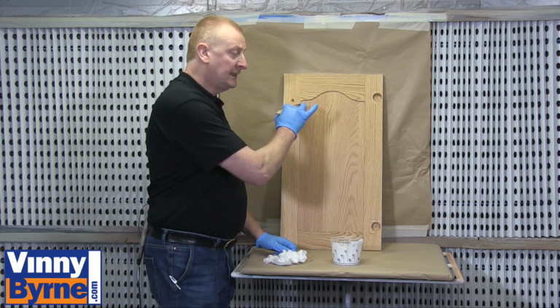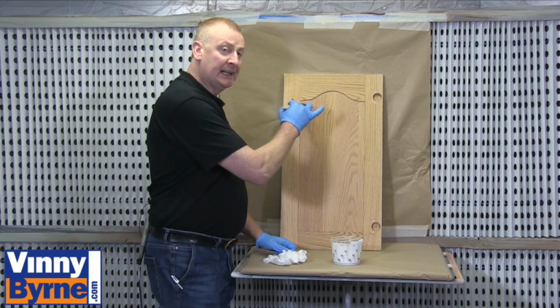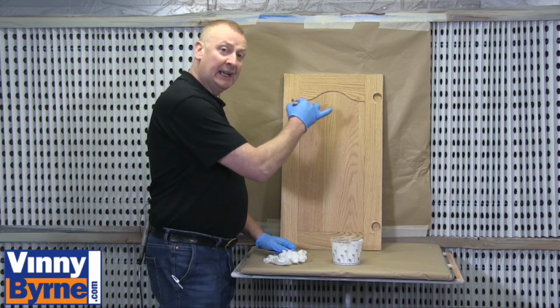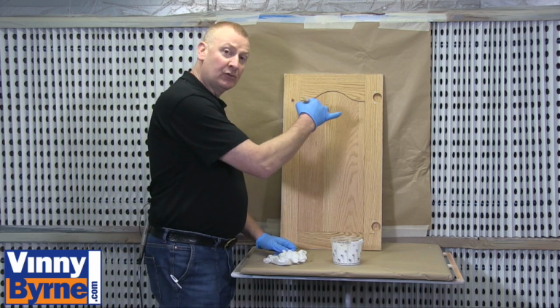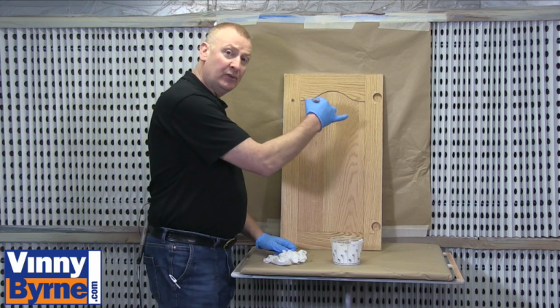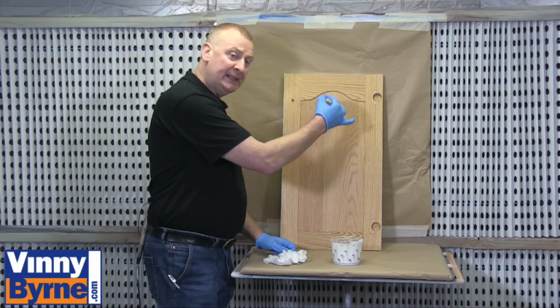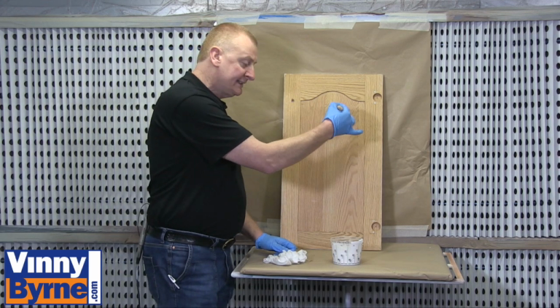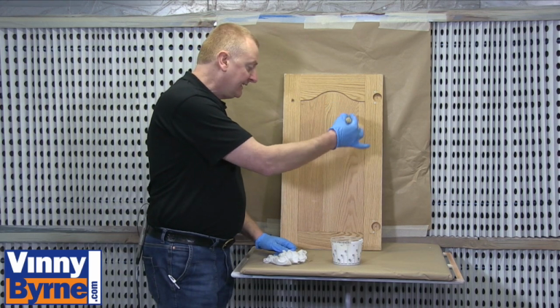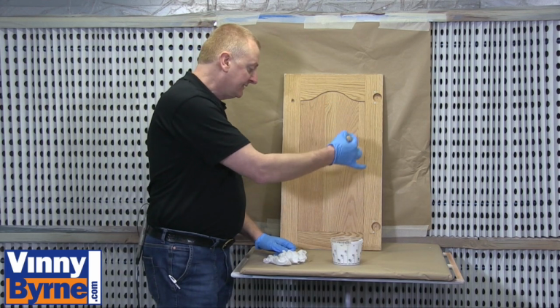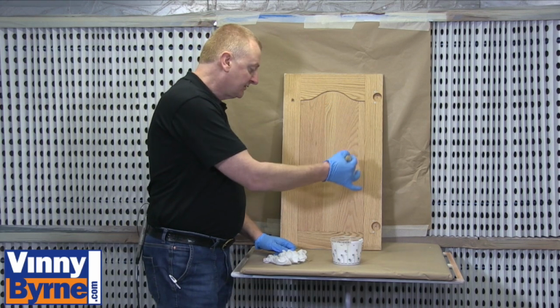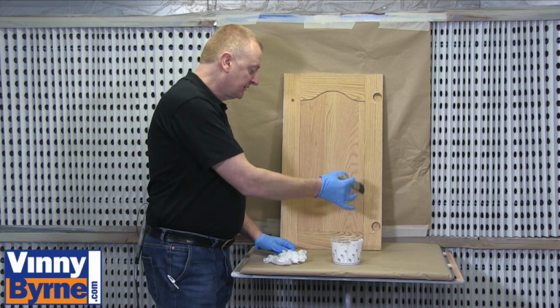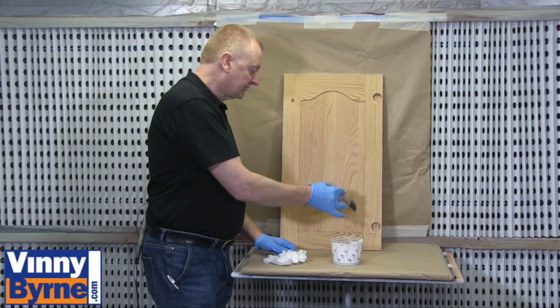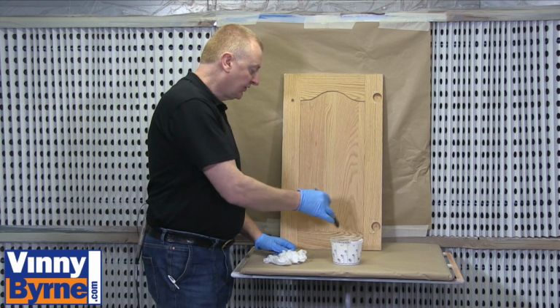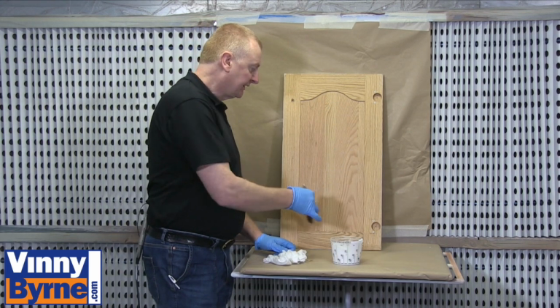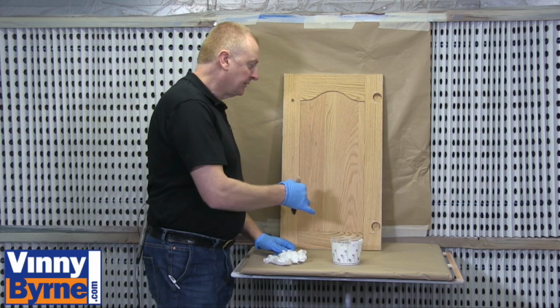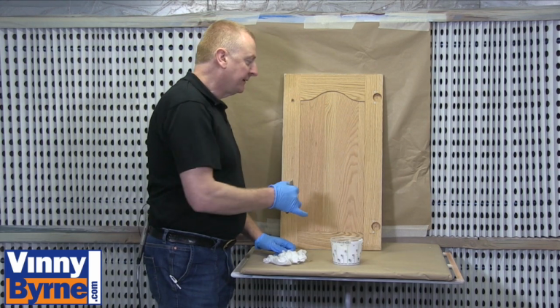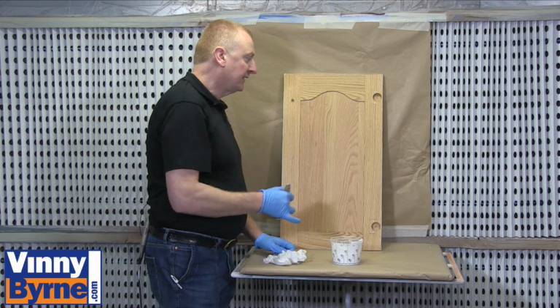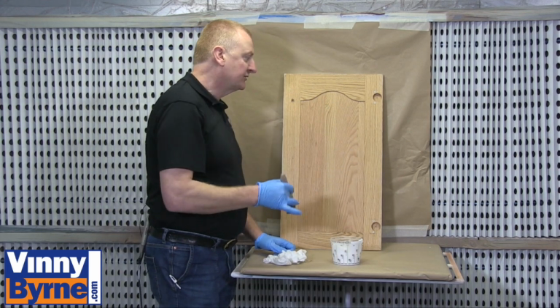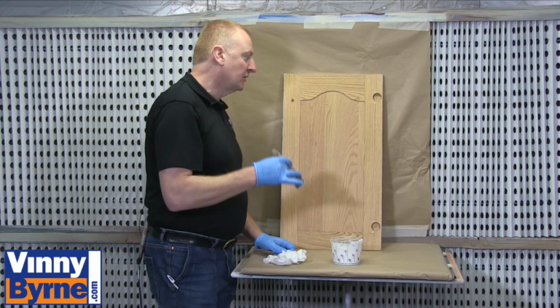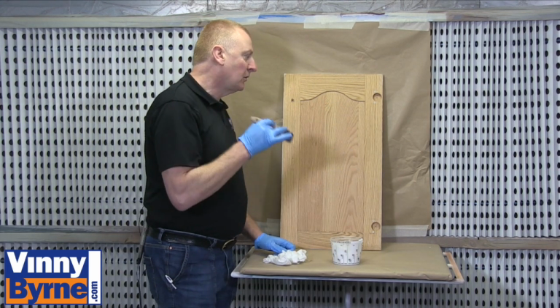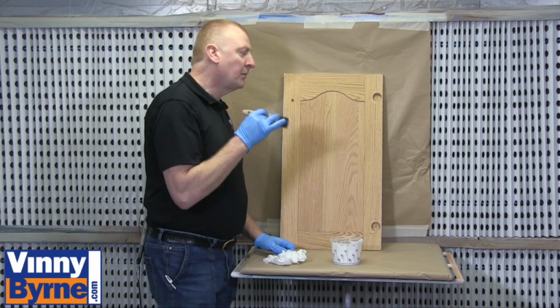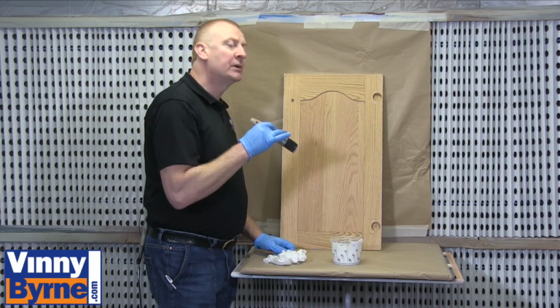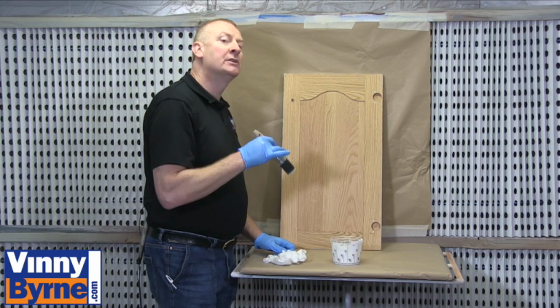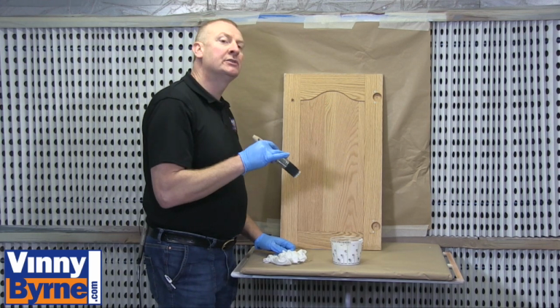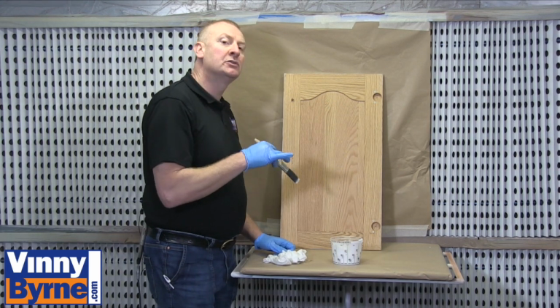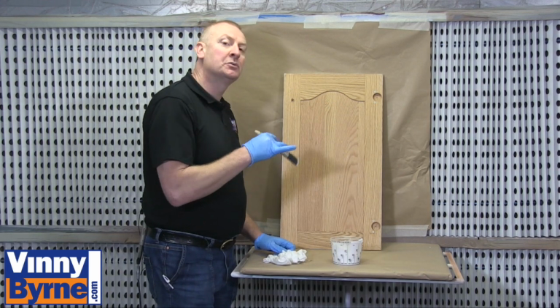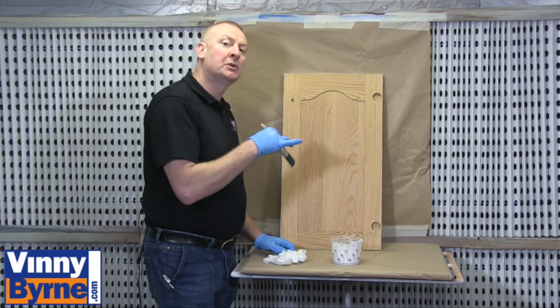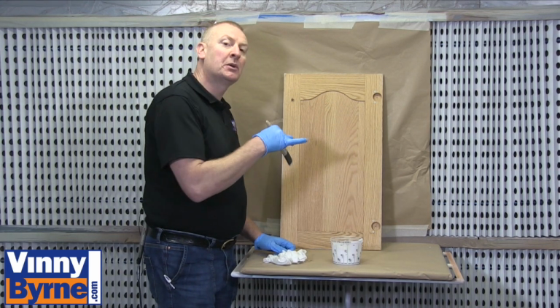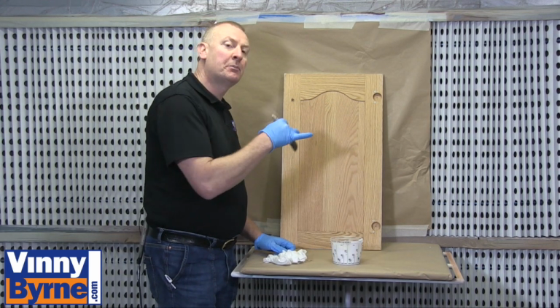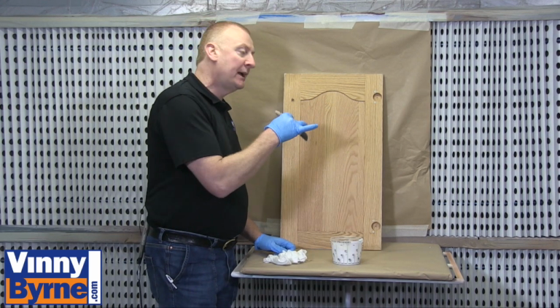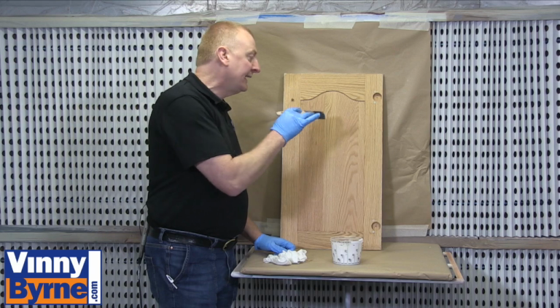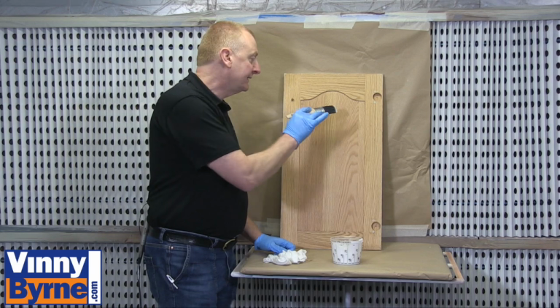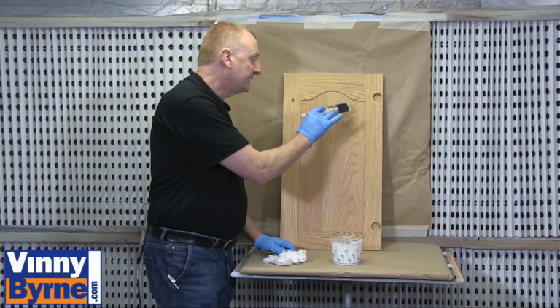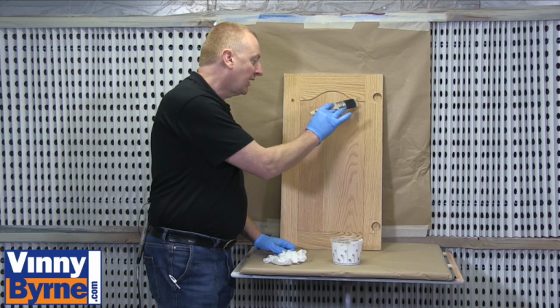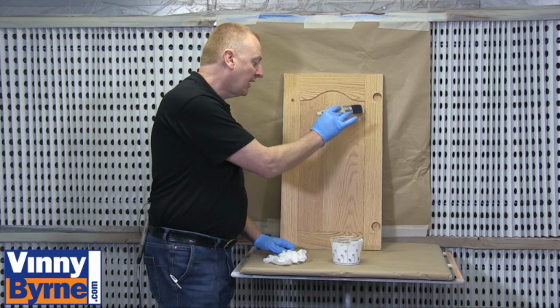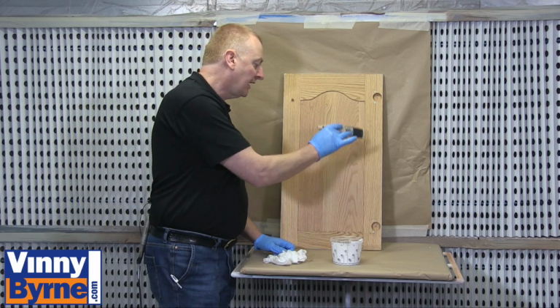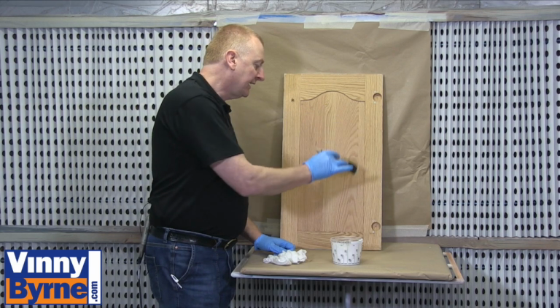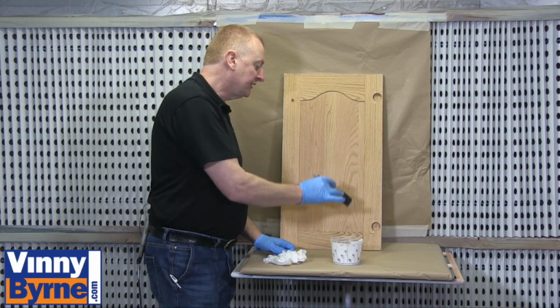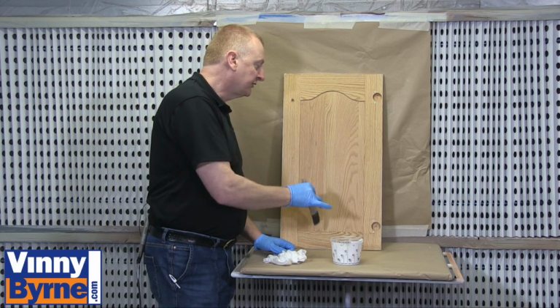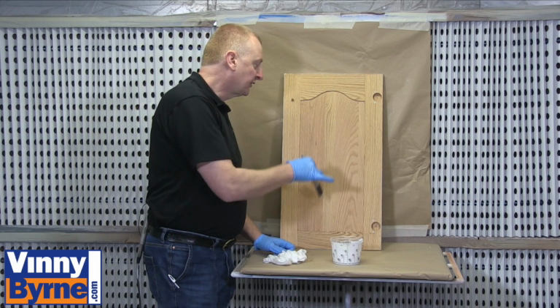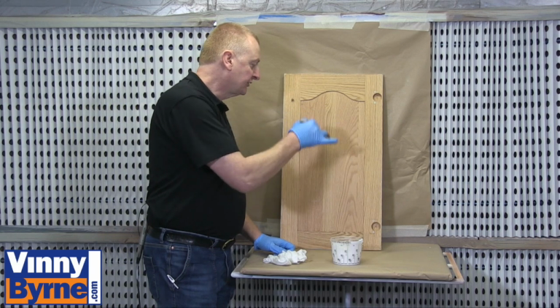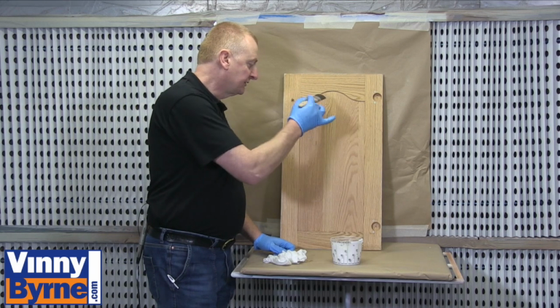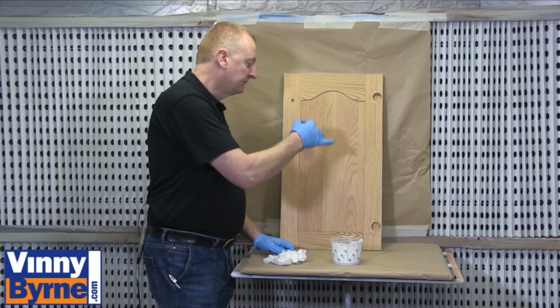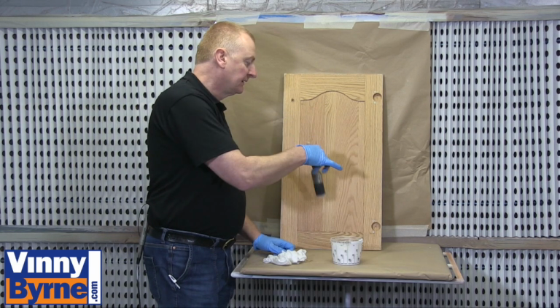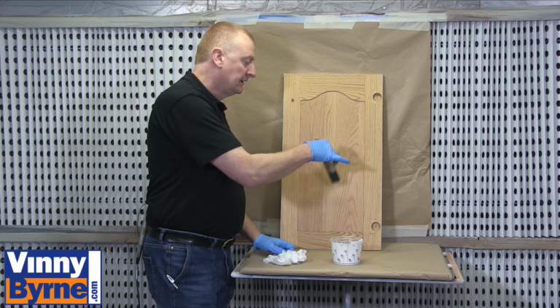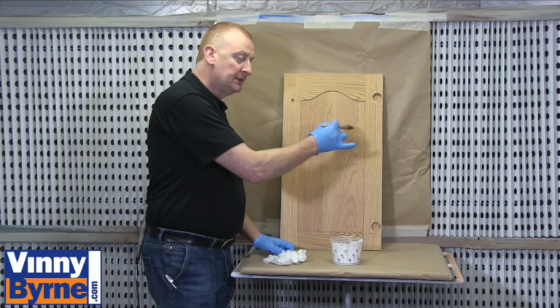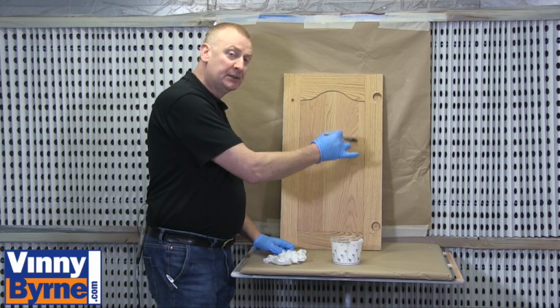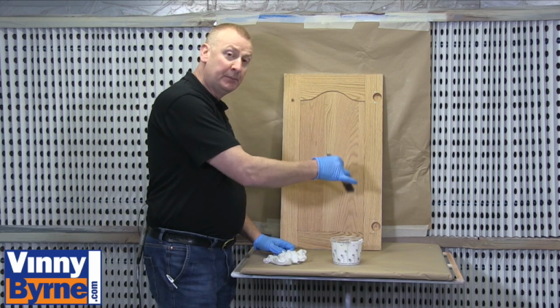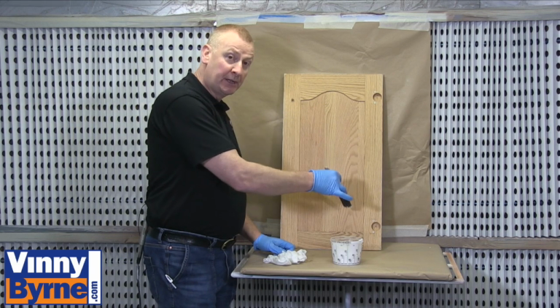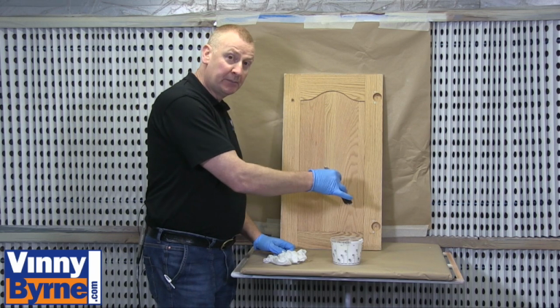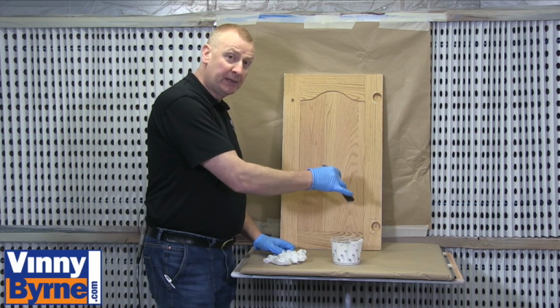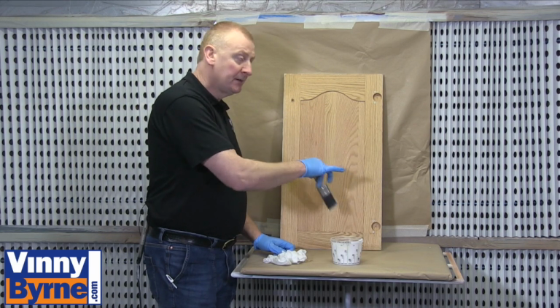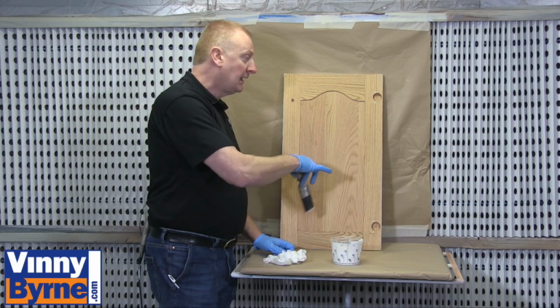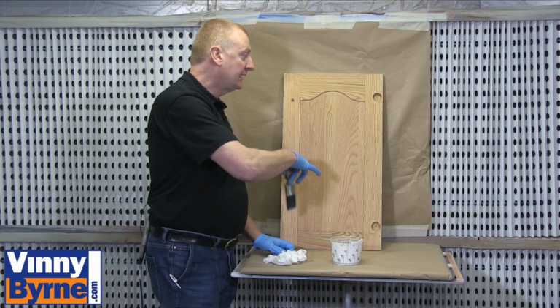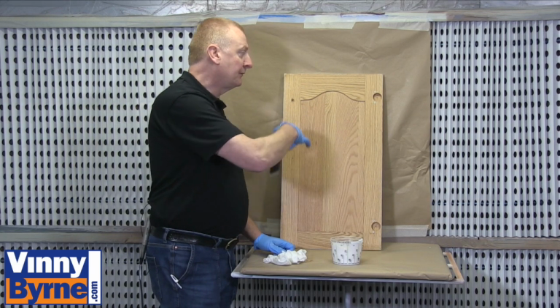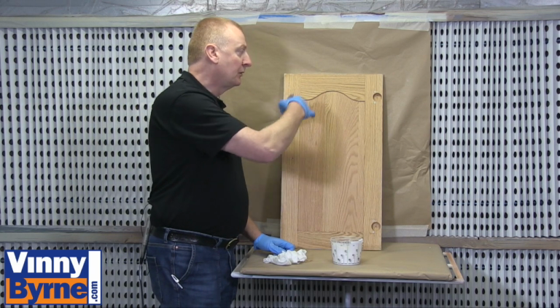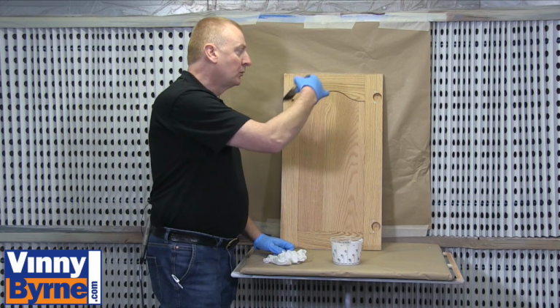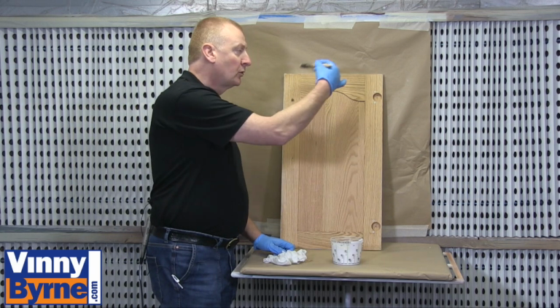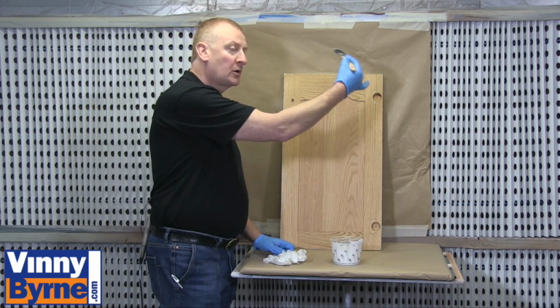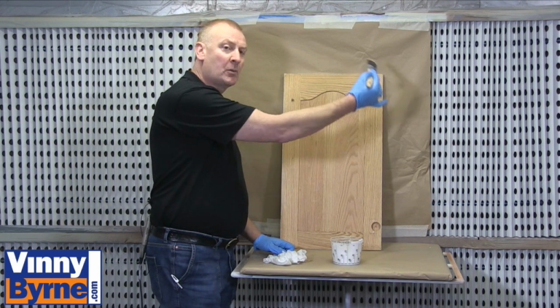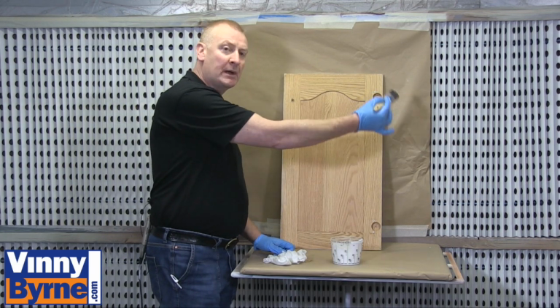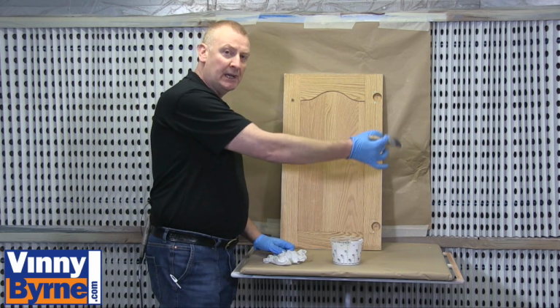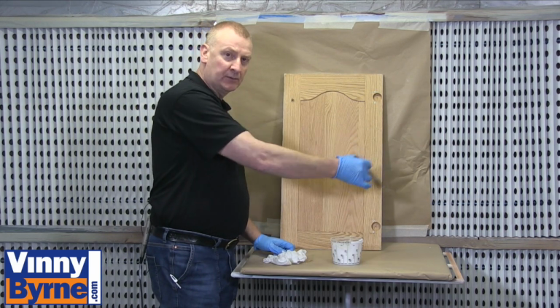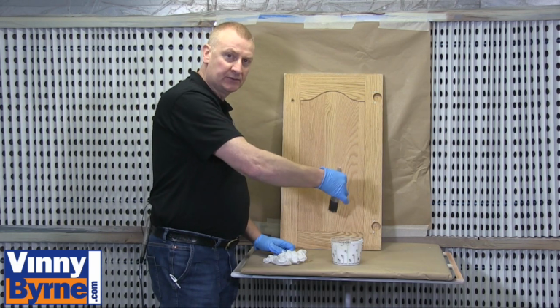With this door there's a recessed design in the middle, so what we're going to do is paint the hard edge first, then the middle section, and then work our way out.